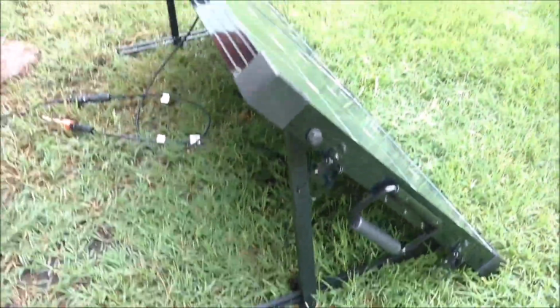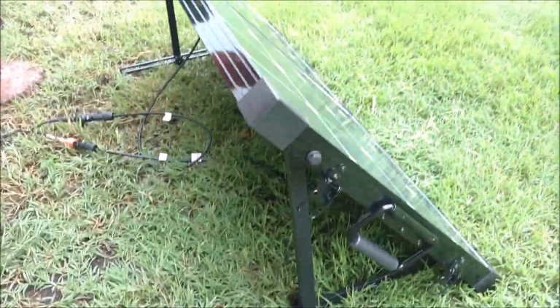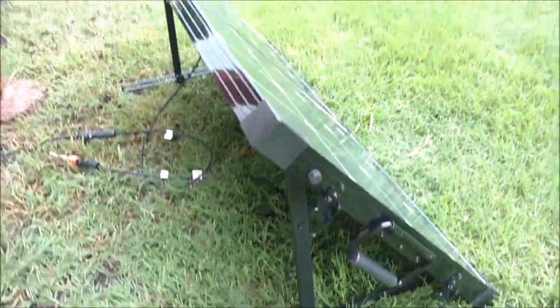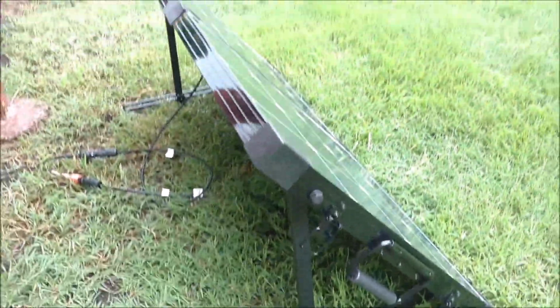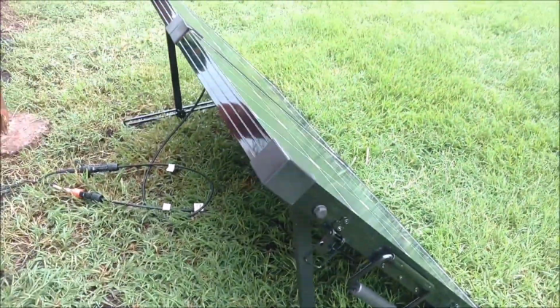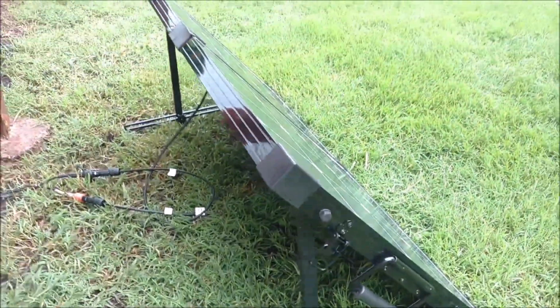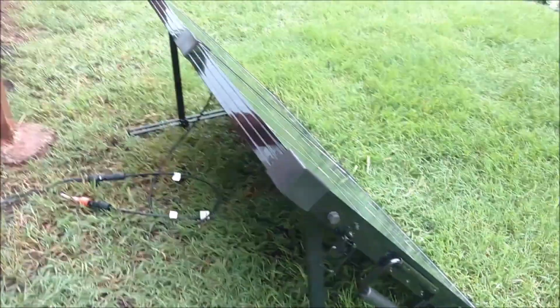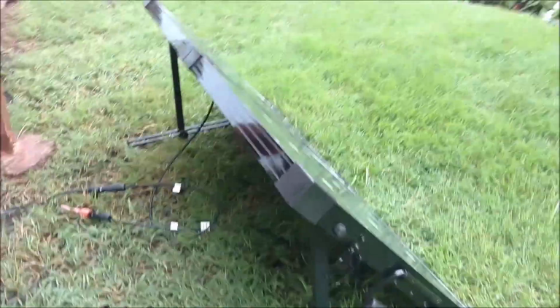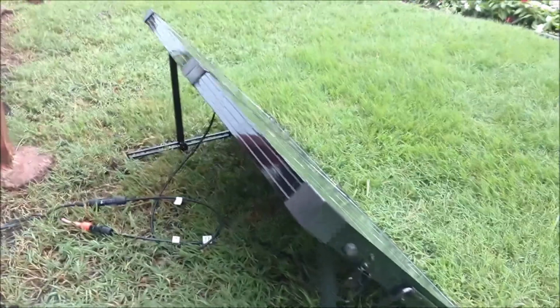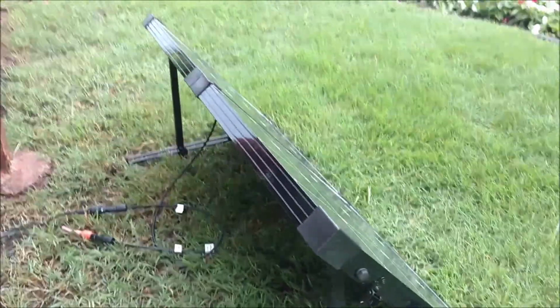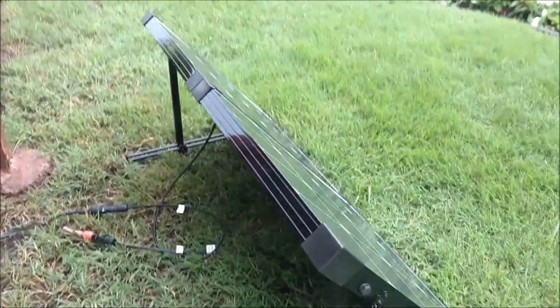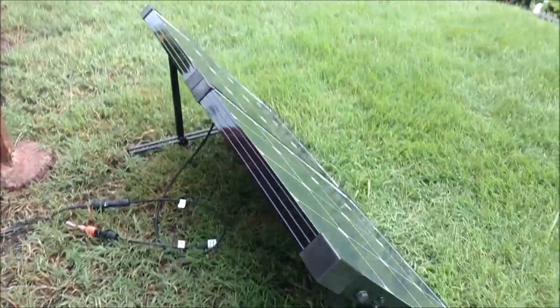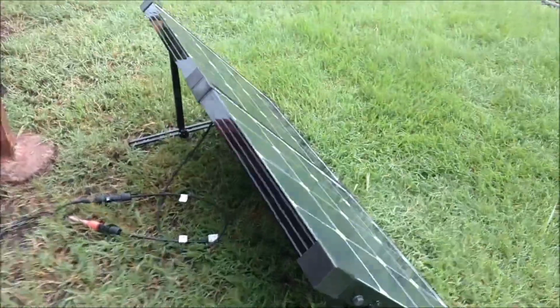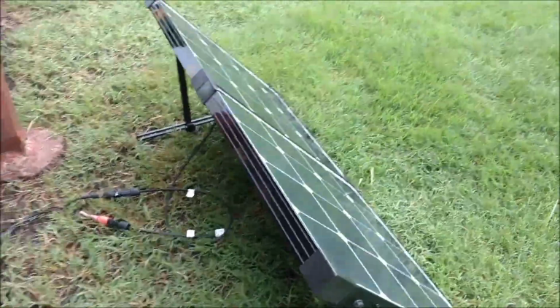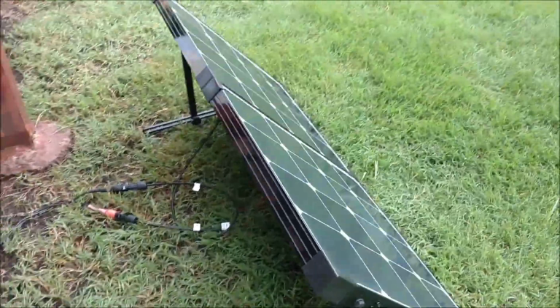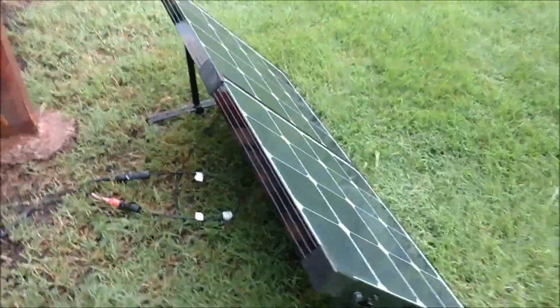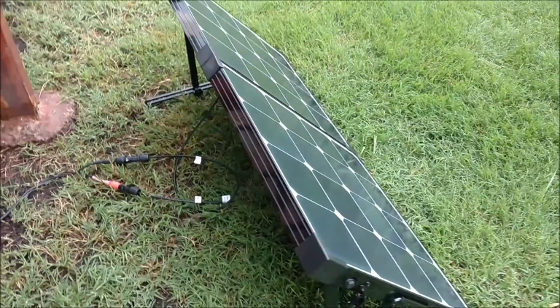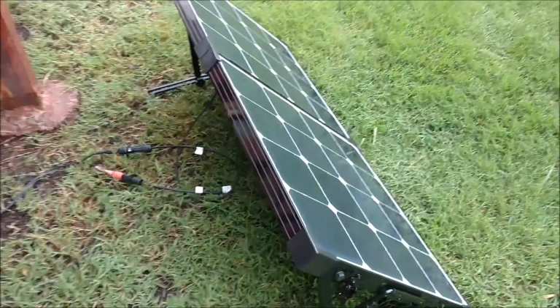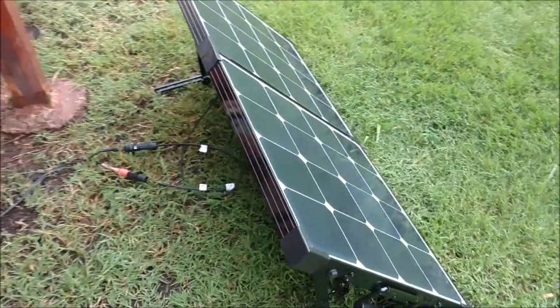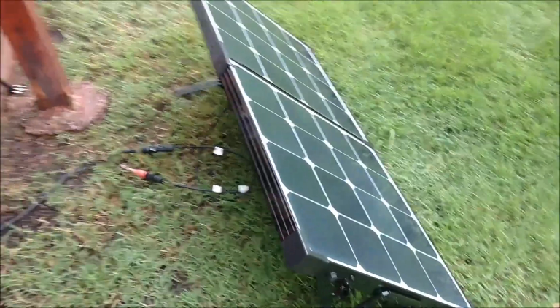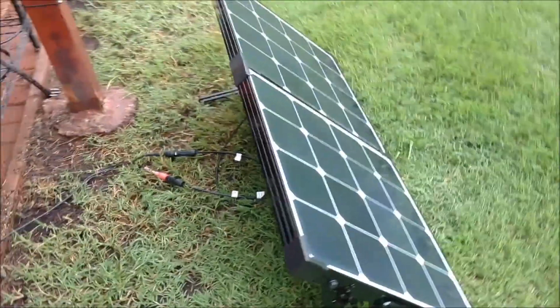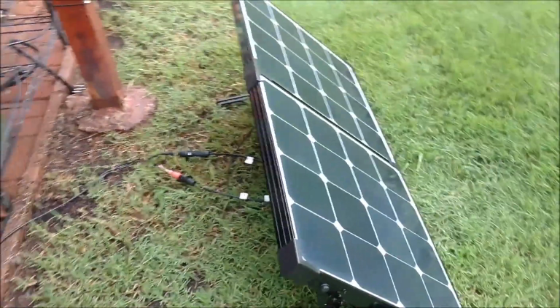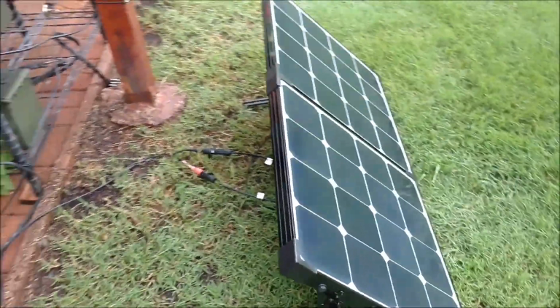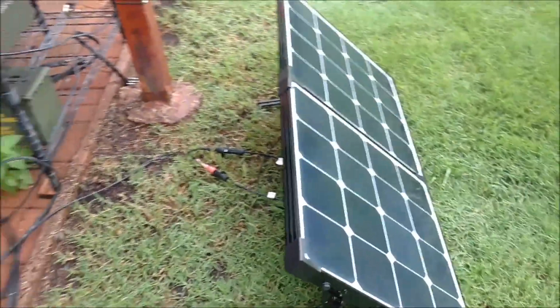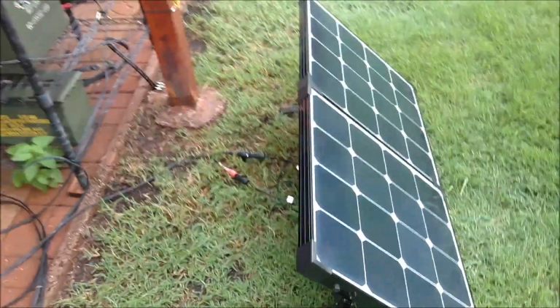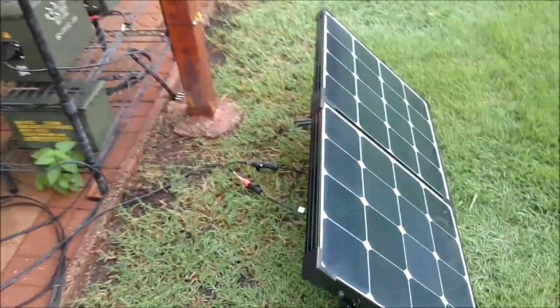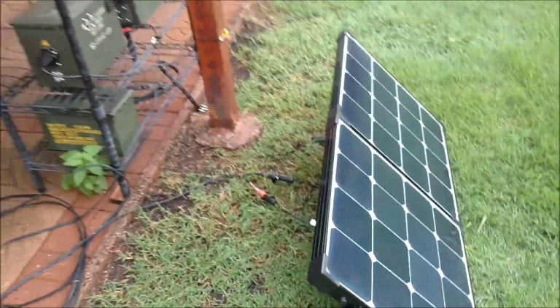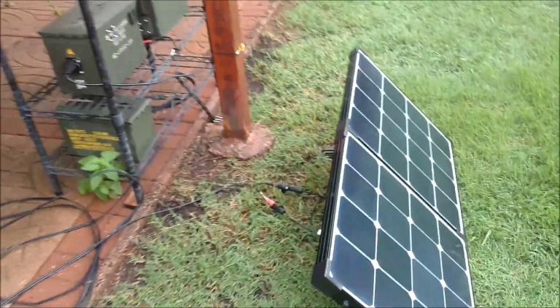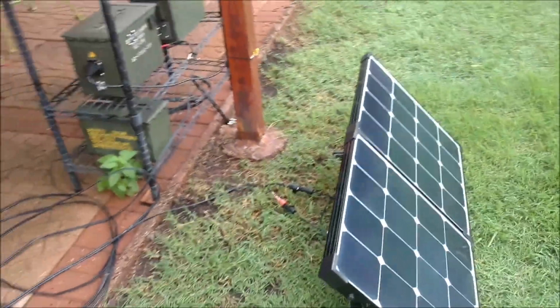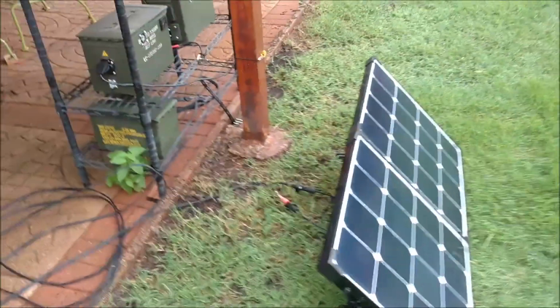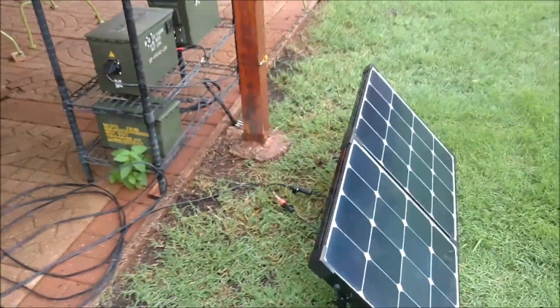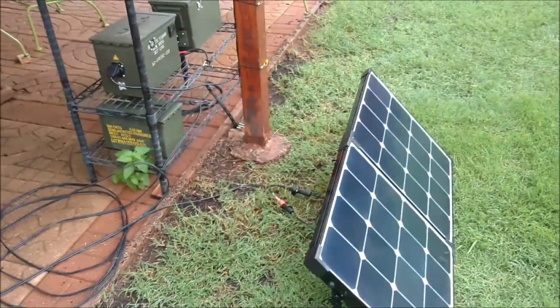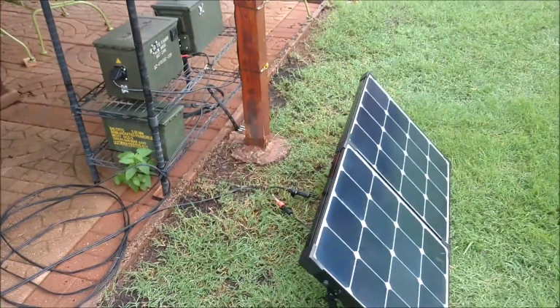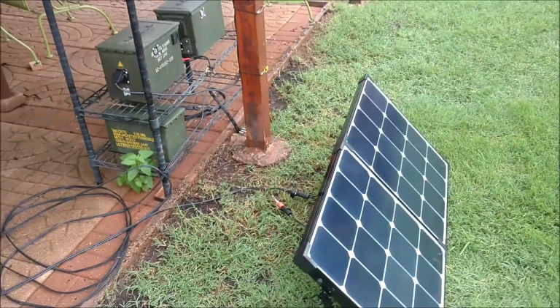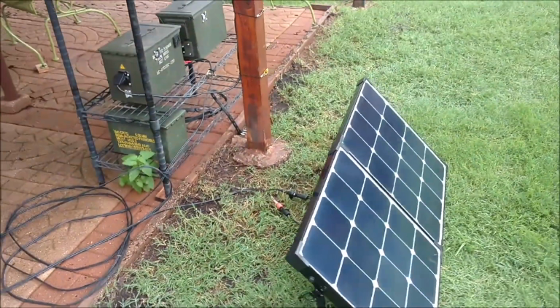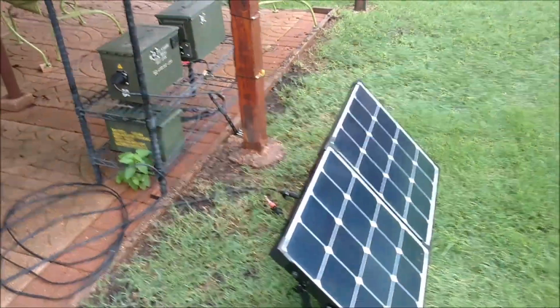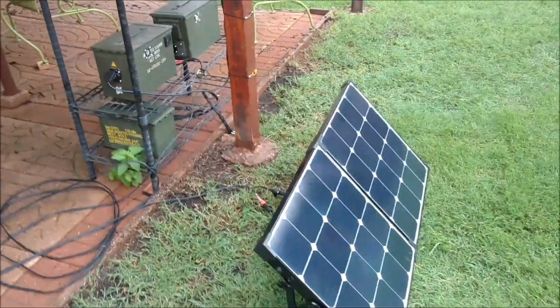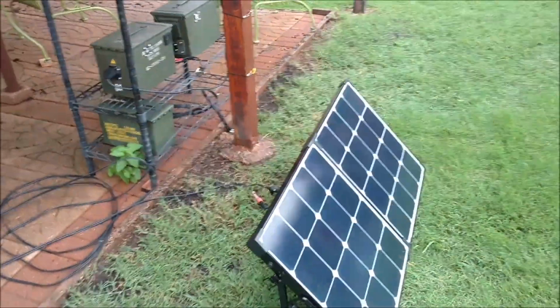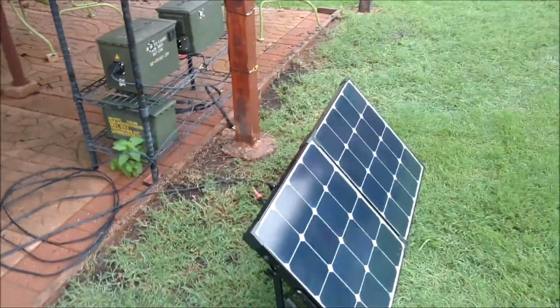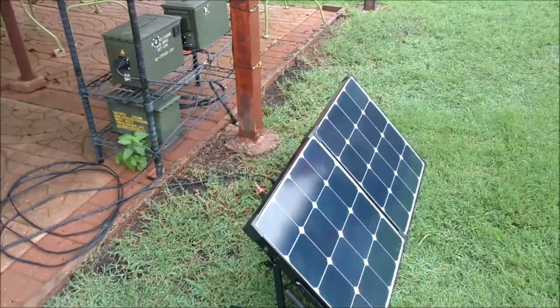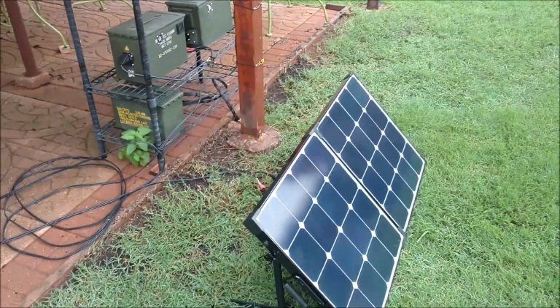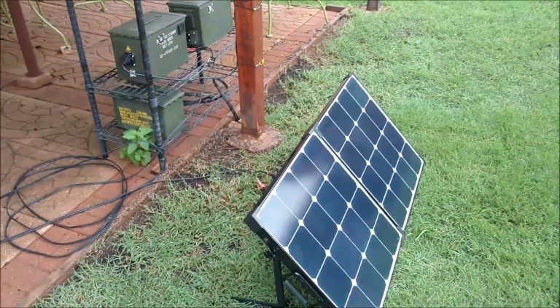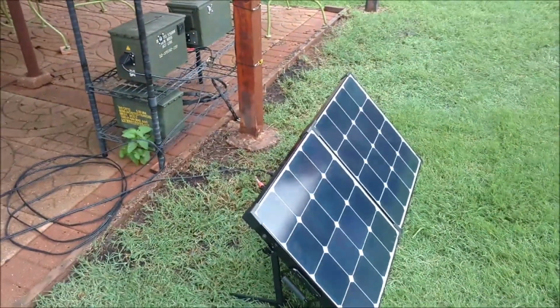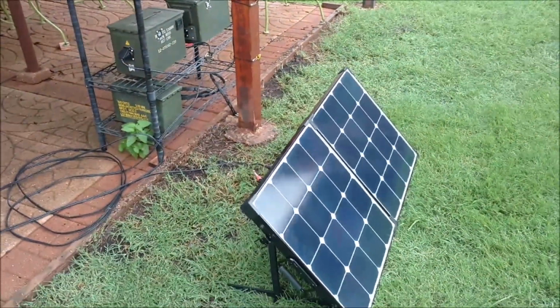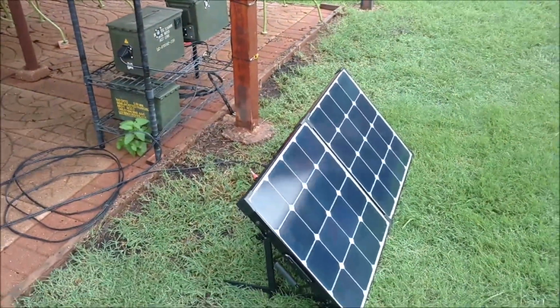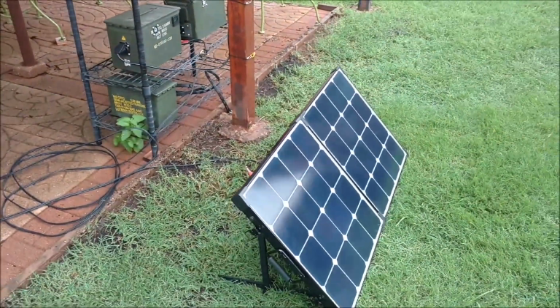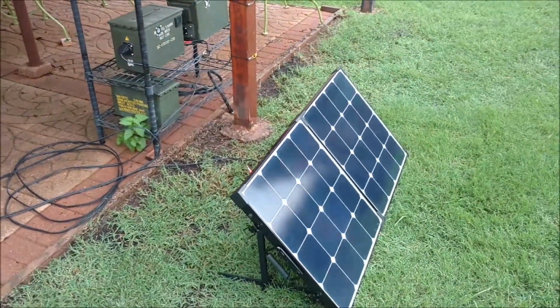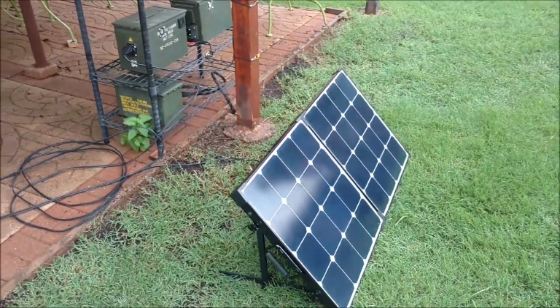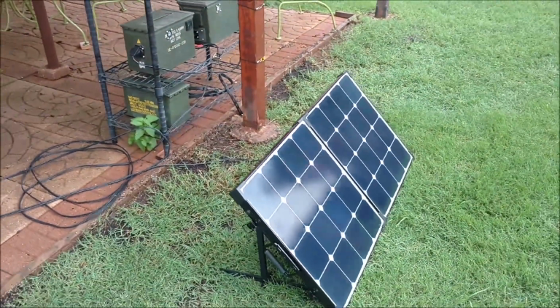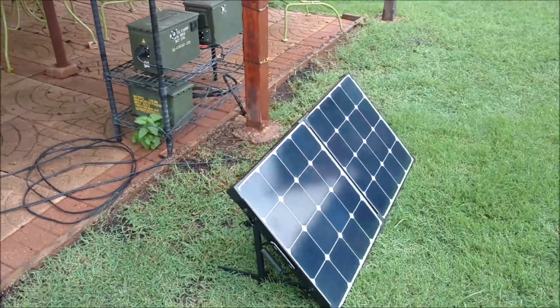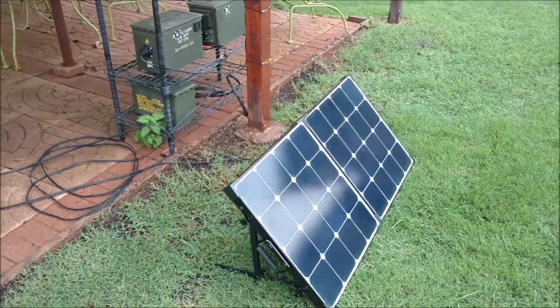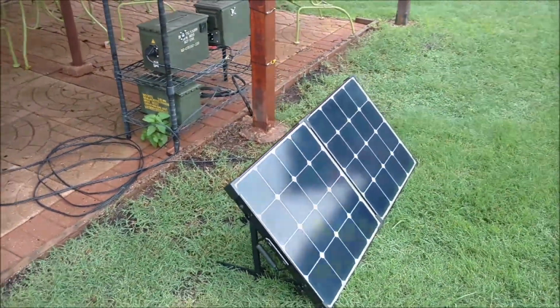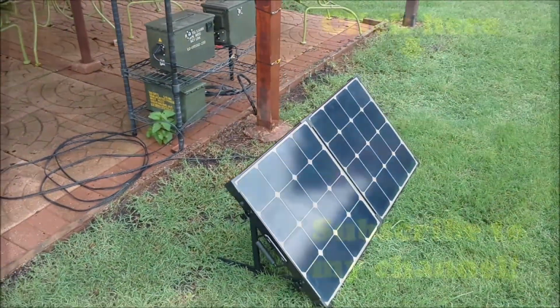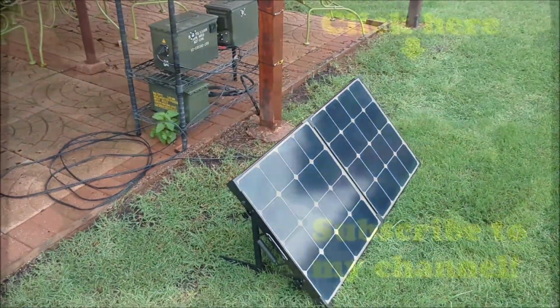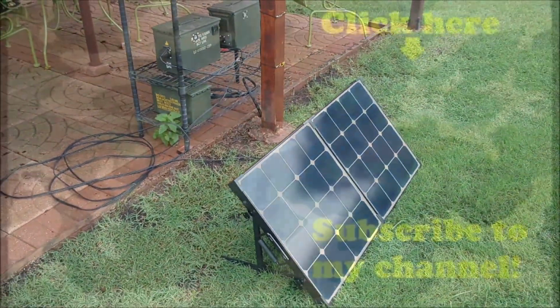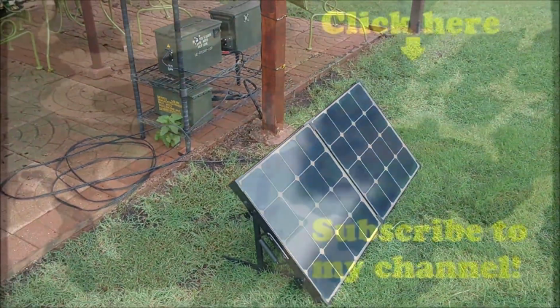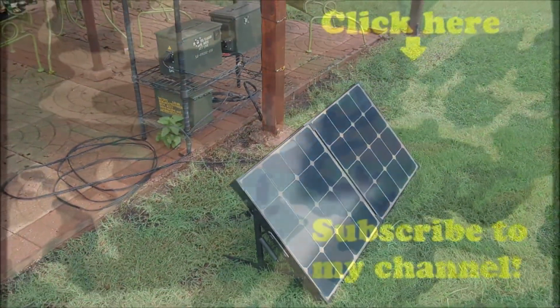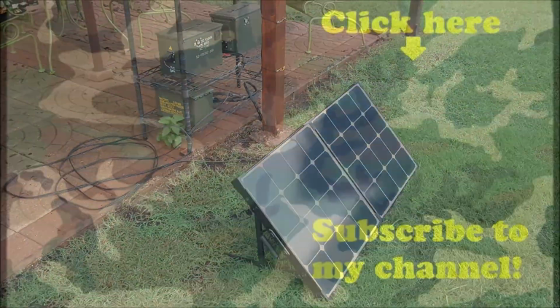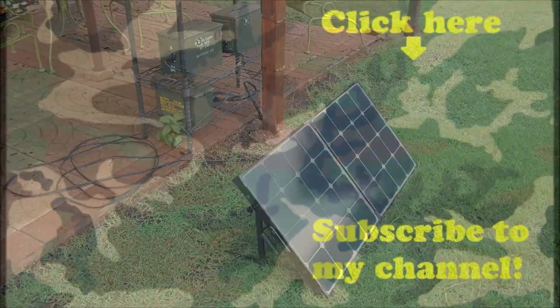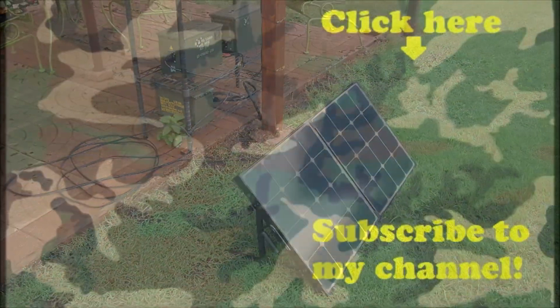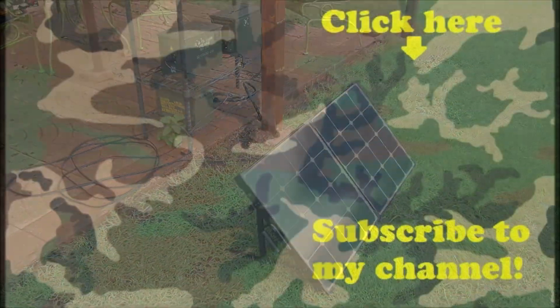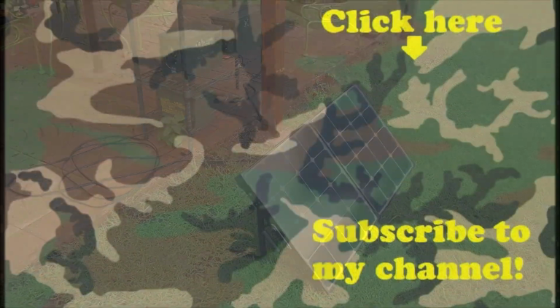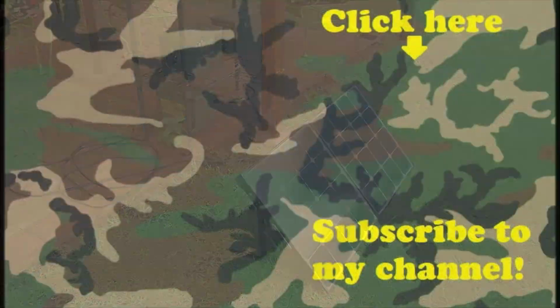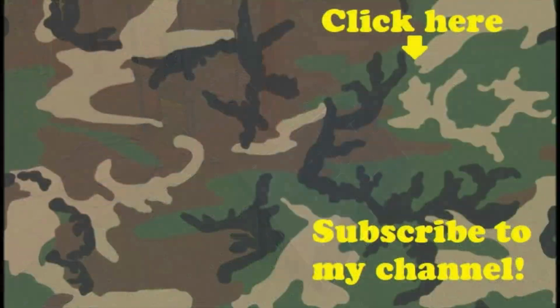All right guys, thanks for watching, and stay tuned. I'll do a much better shakedown test of this thing later.